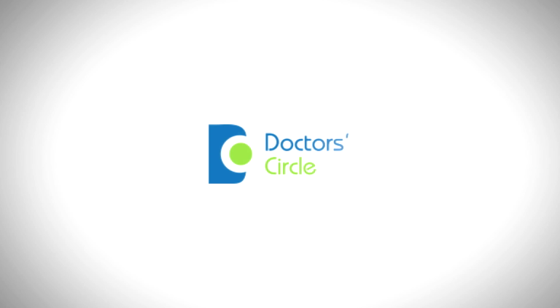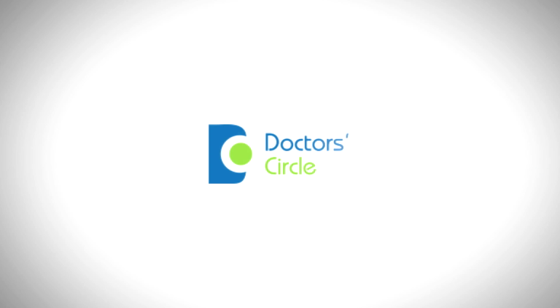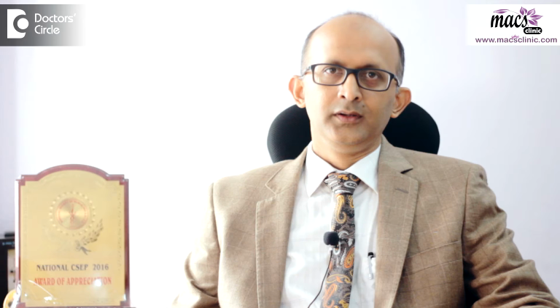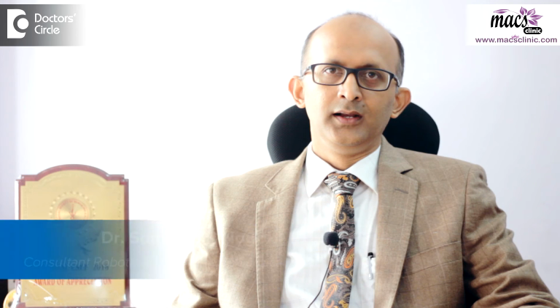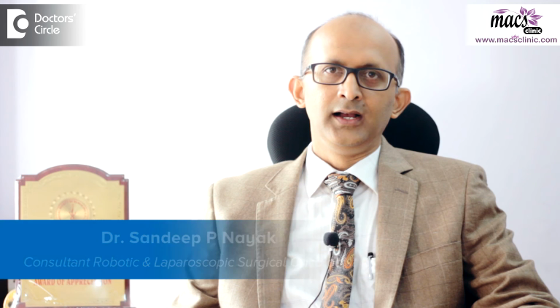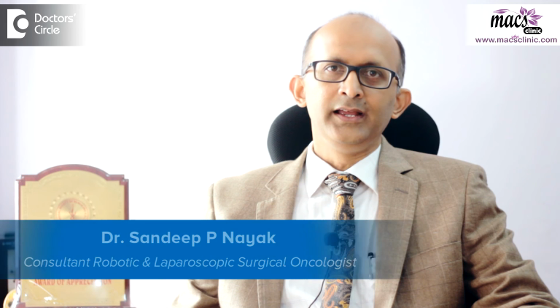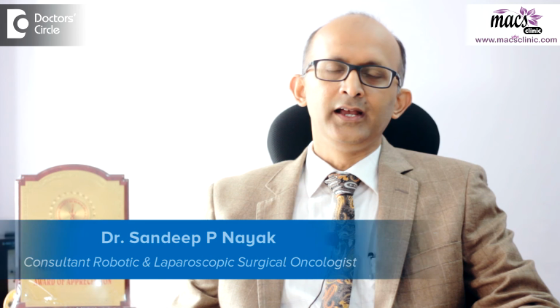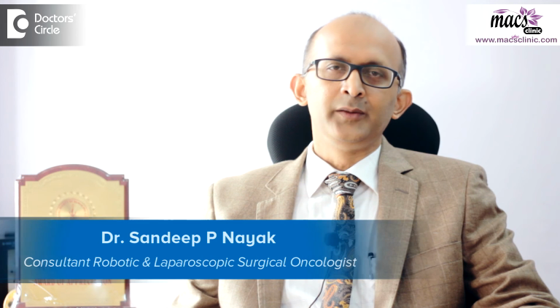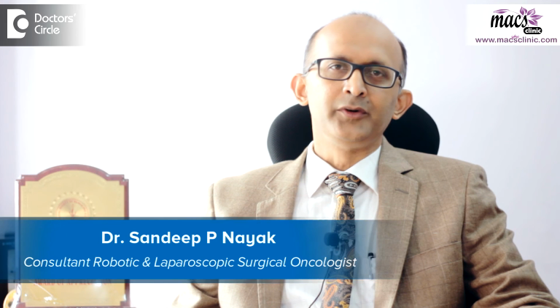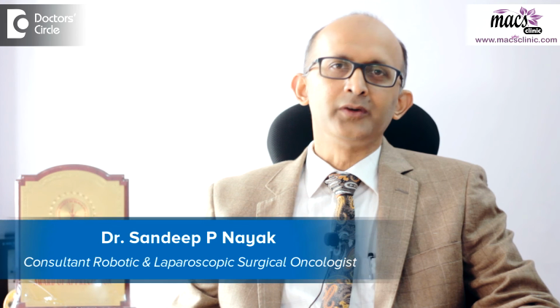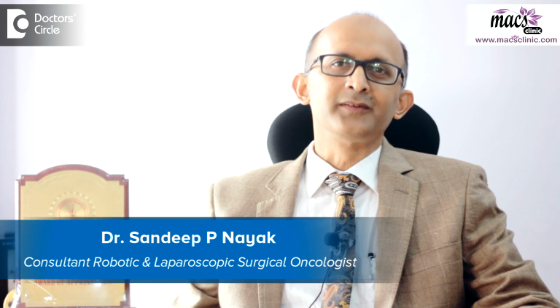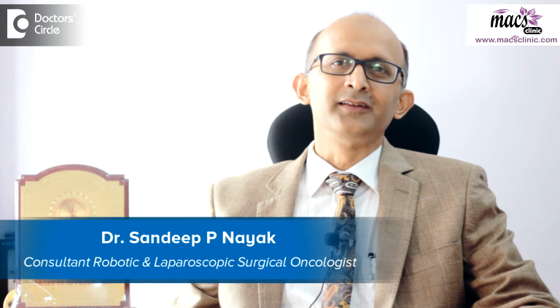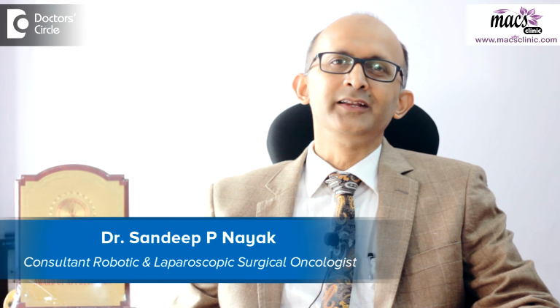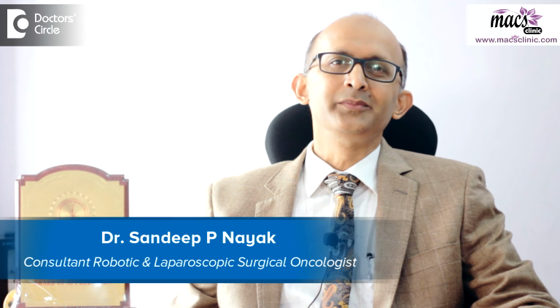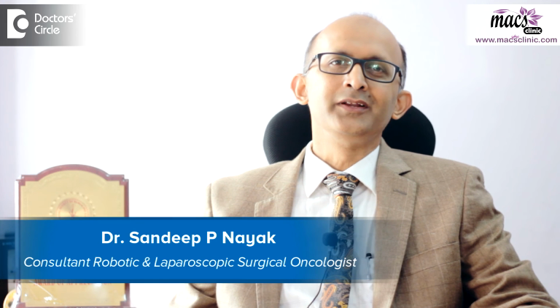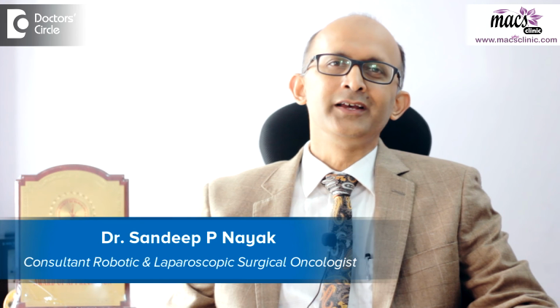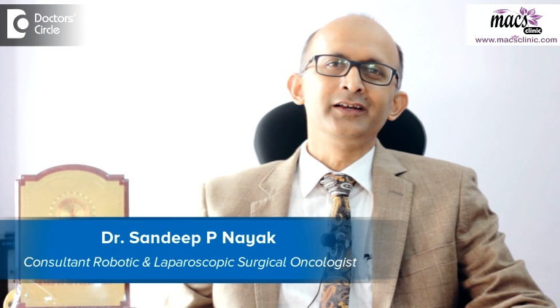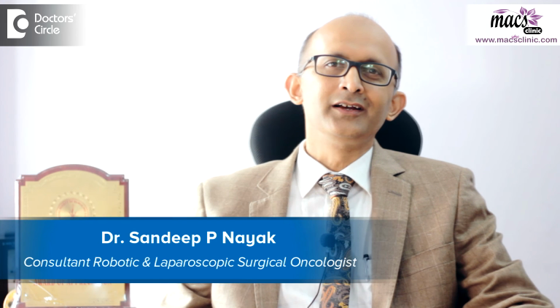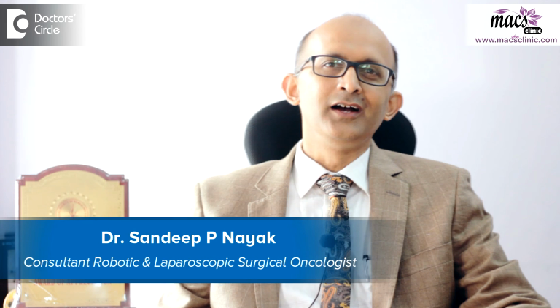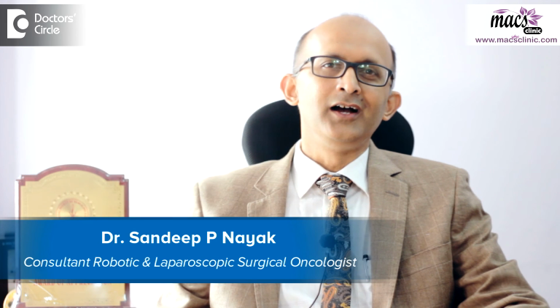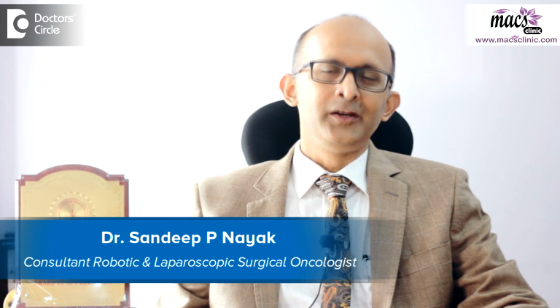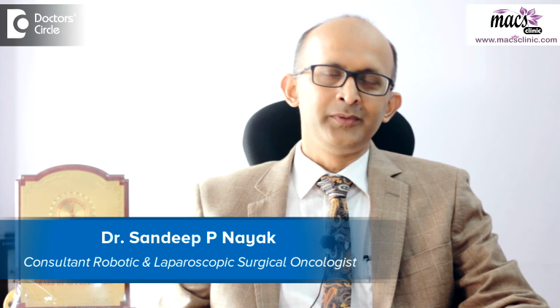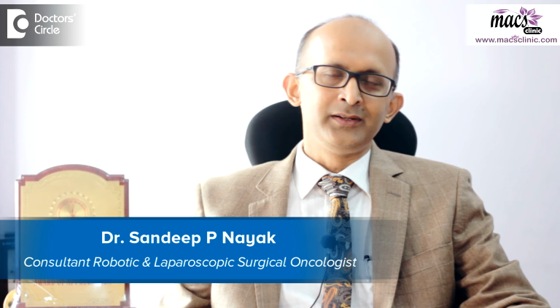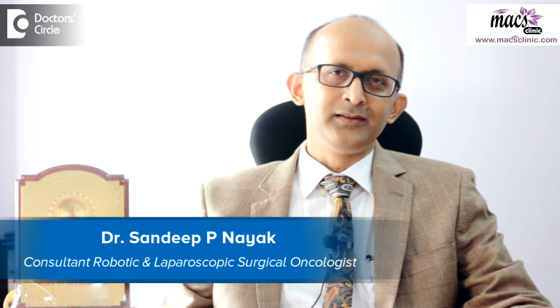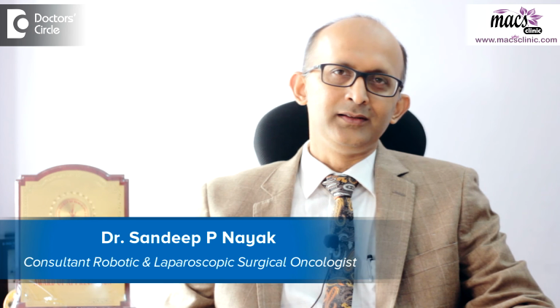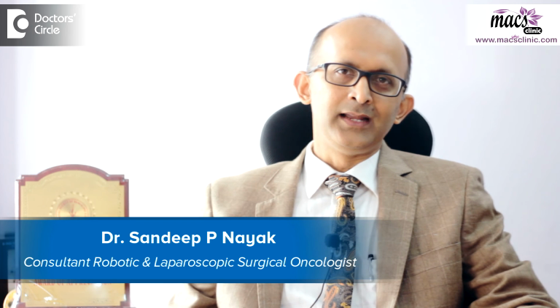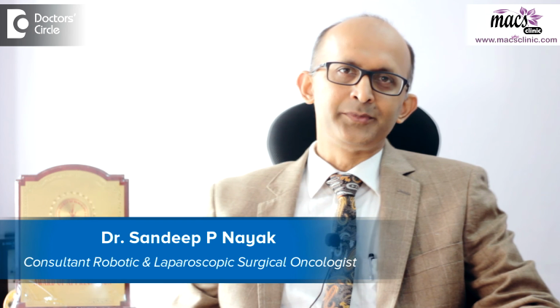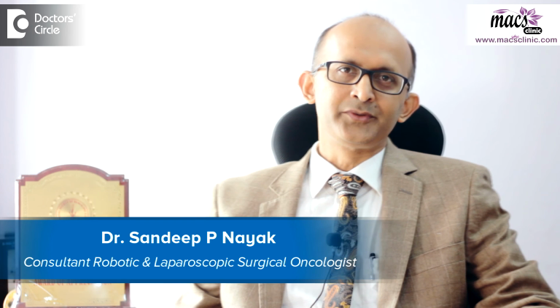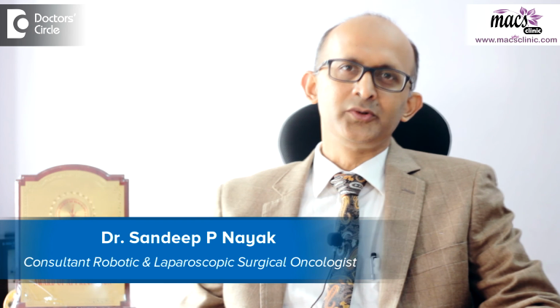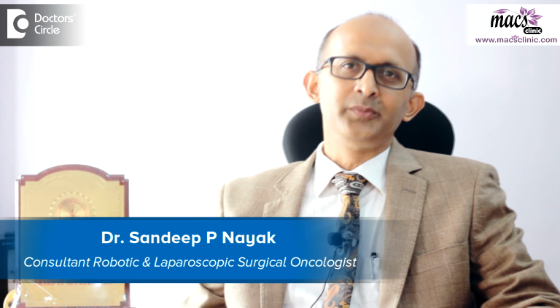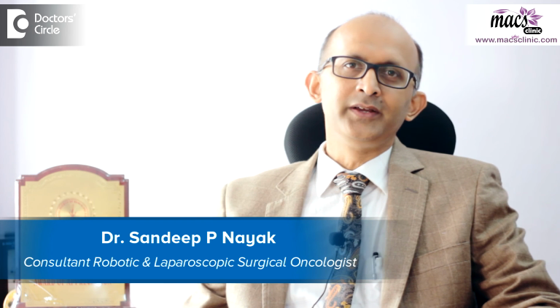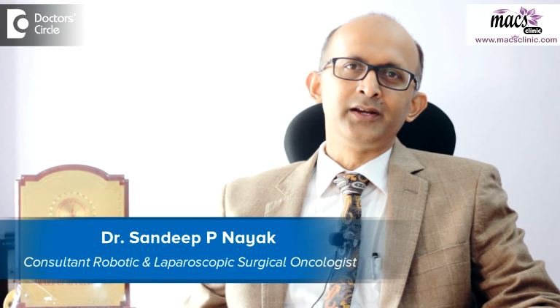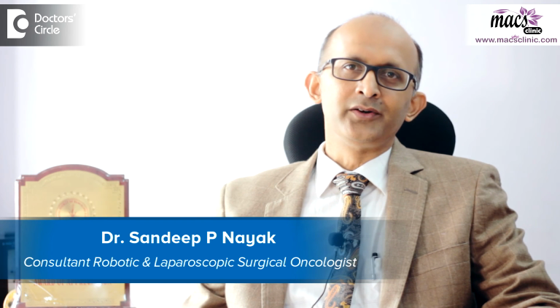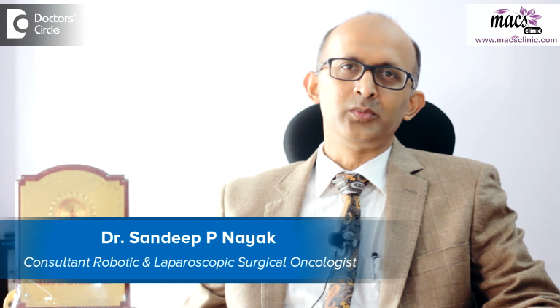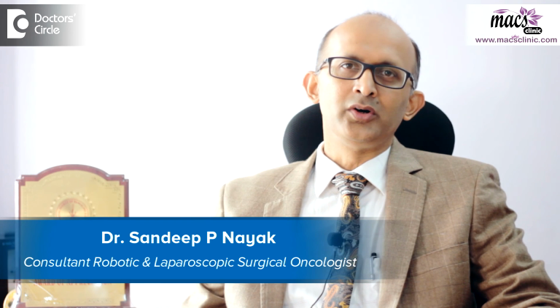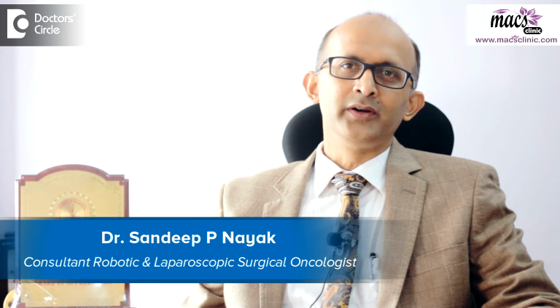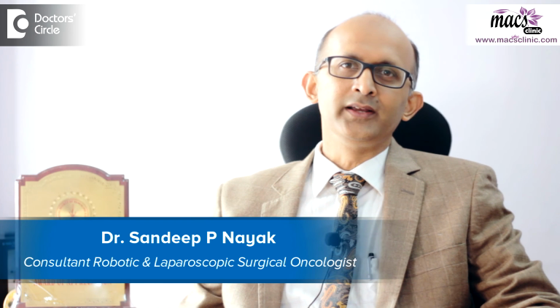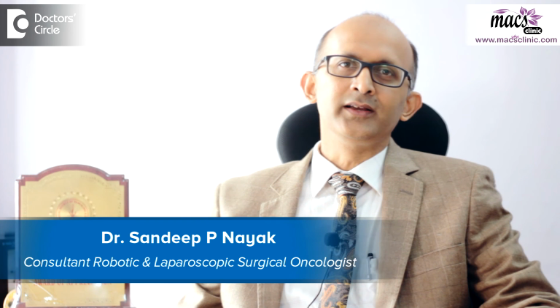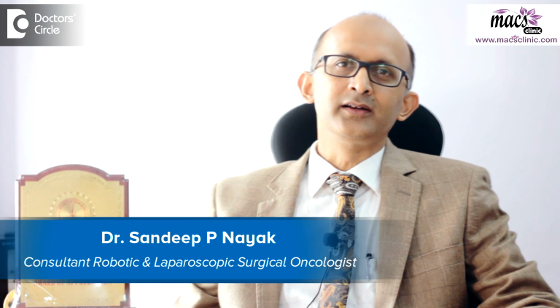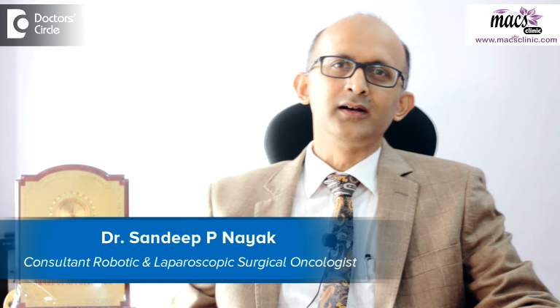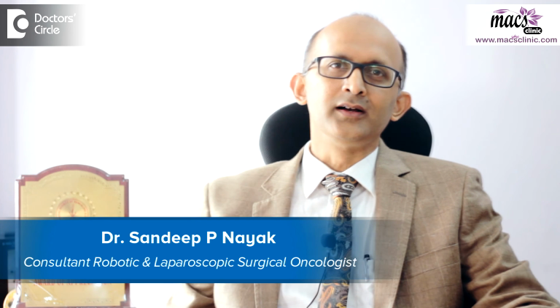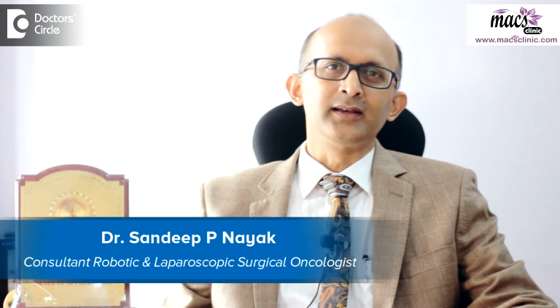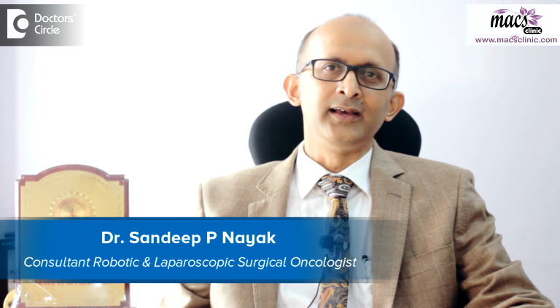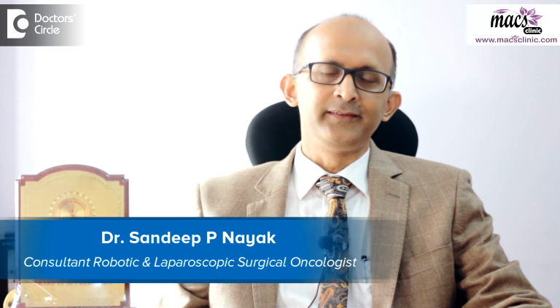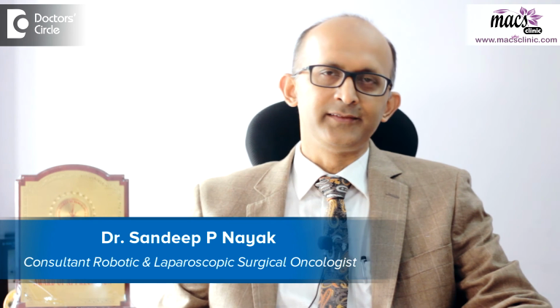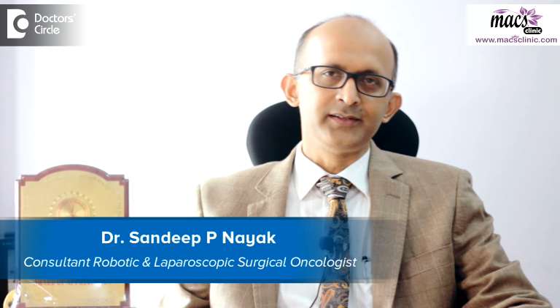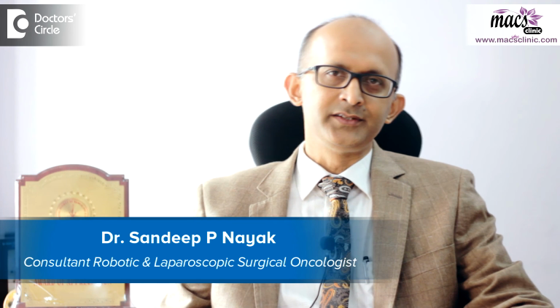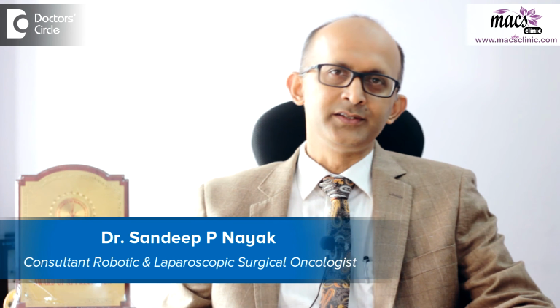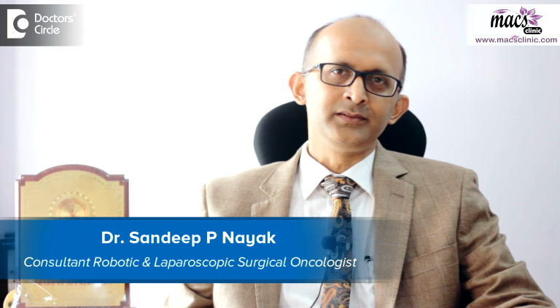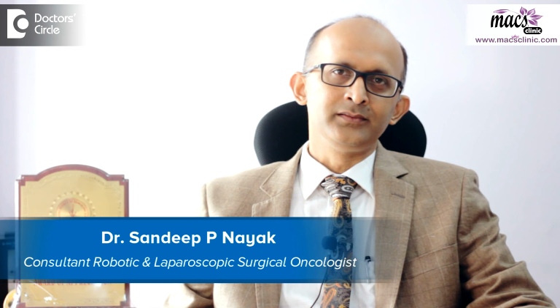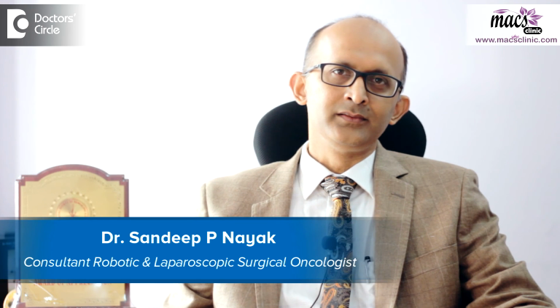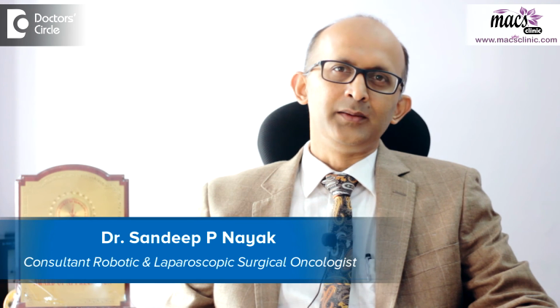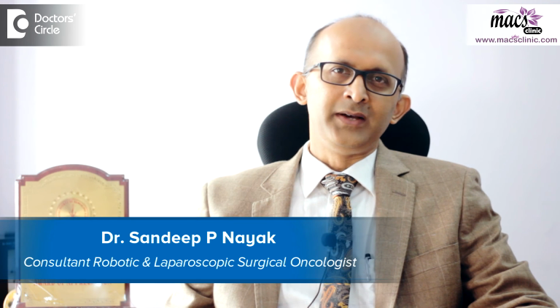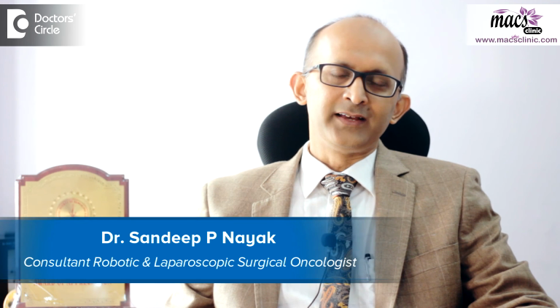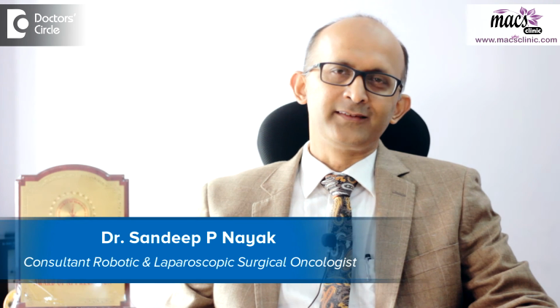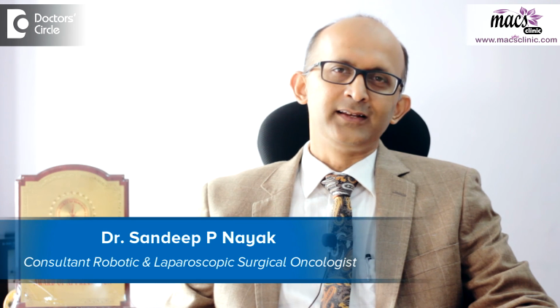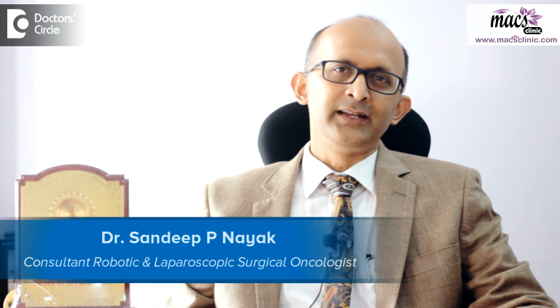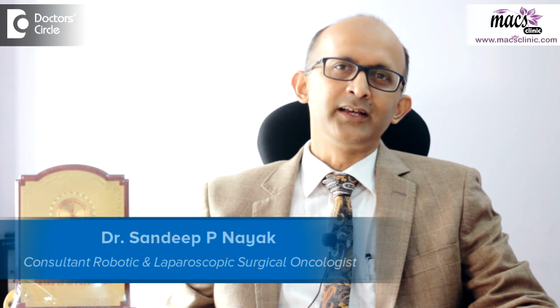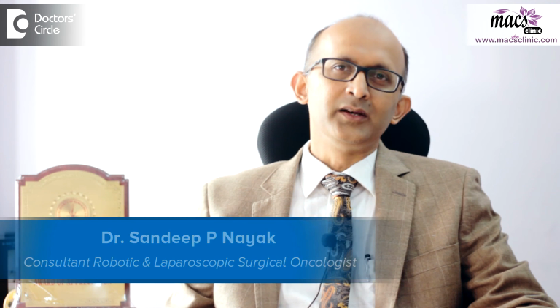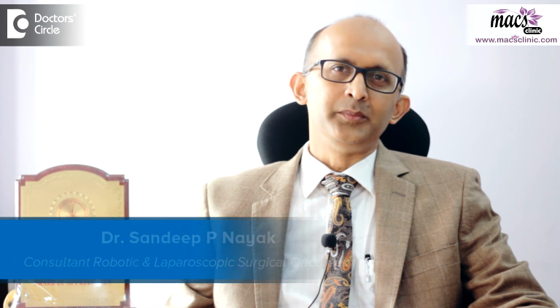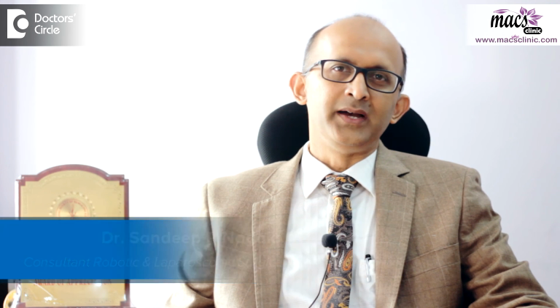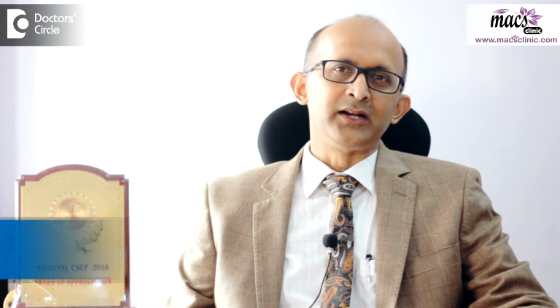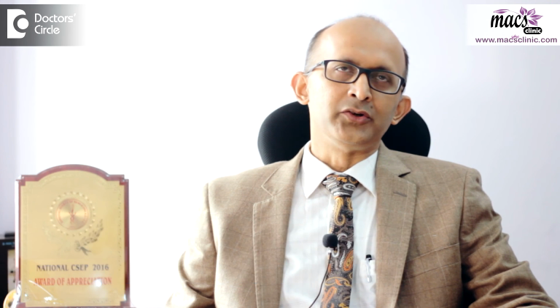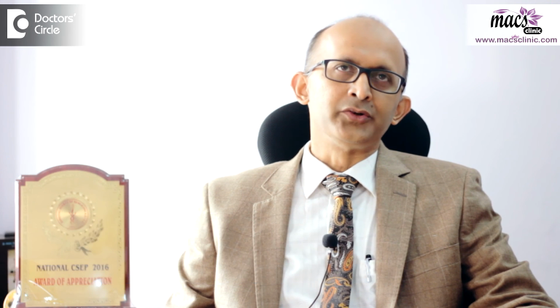Hi, I am Dr. Sandeep Naik. I am a laparoscopic and robotic cancer surgeon, Max Clinic, Bangalore.